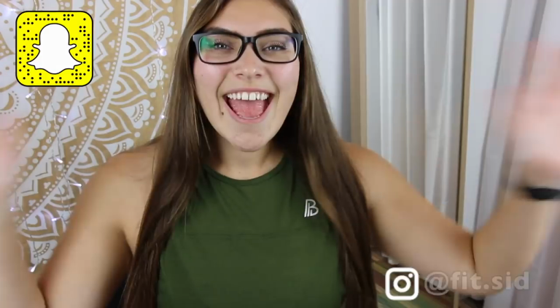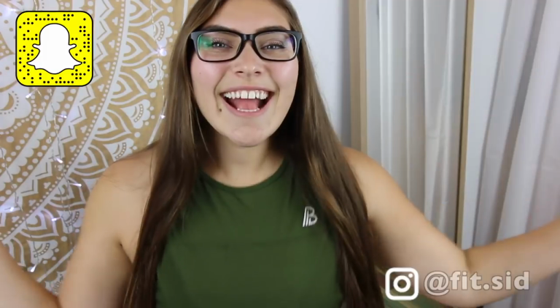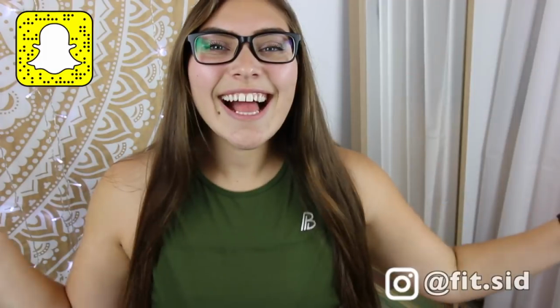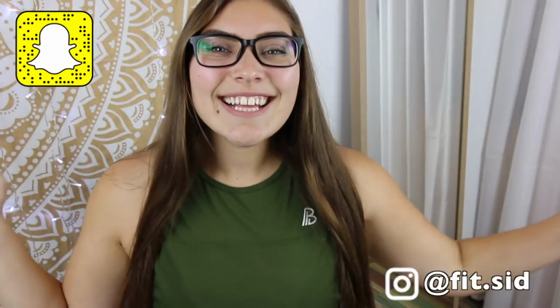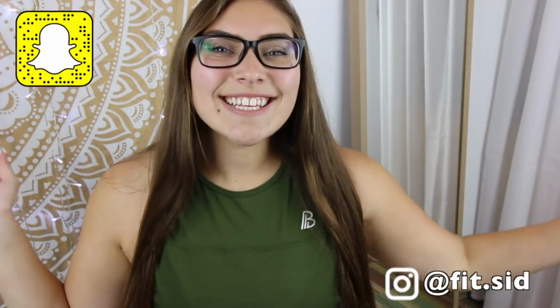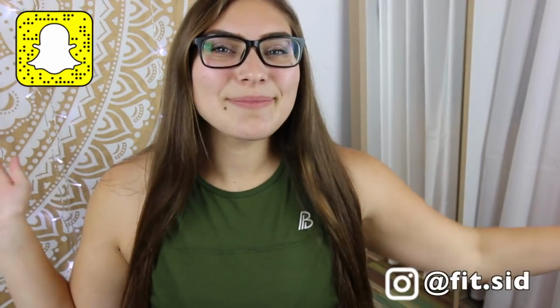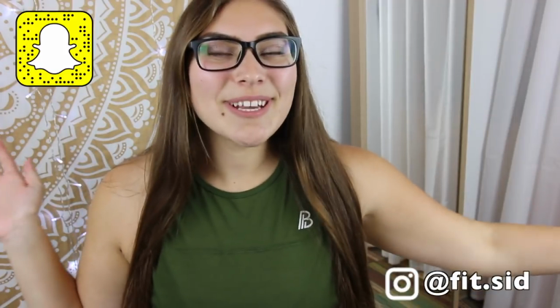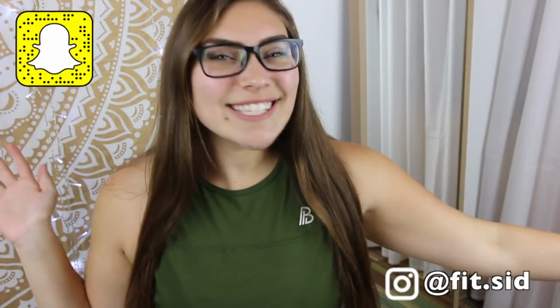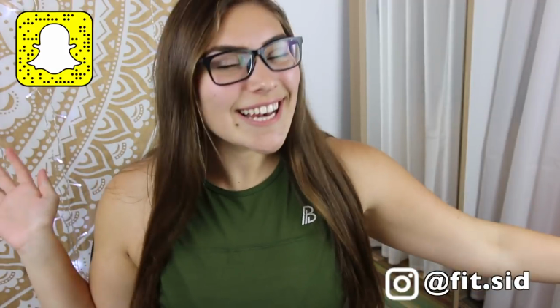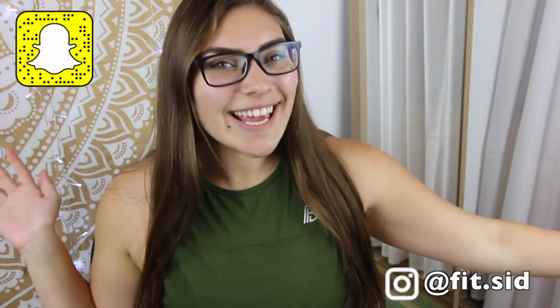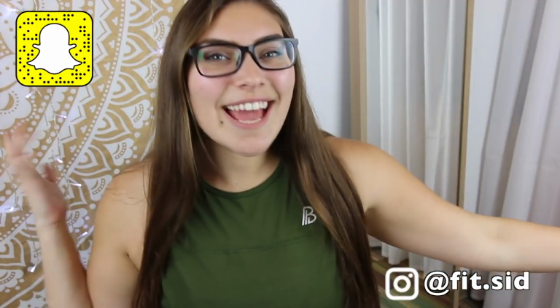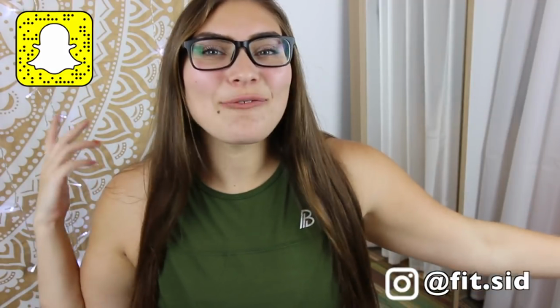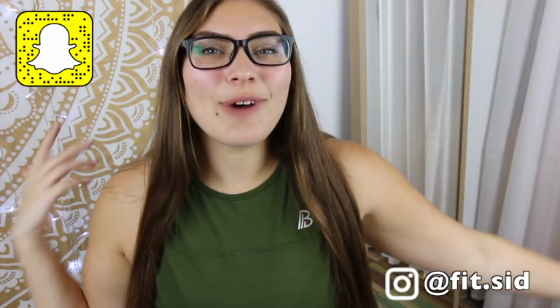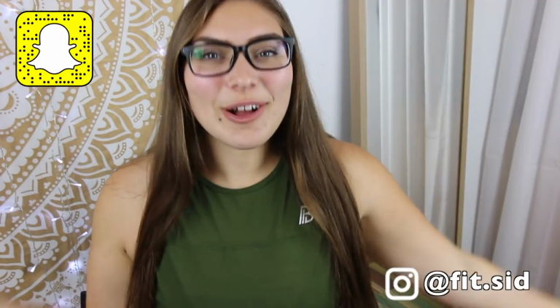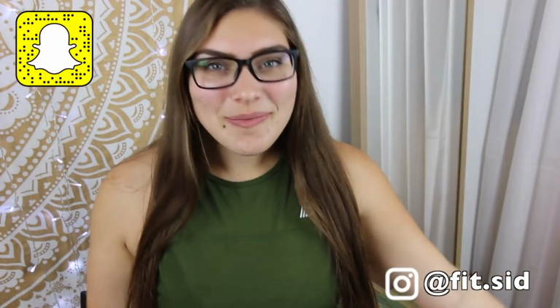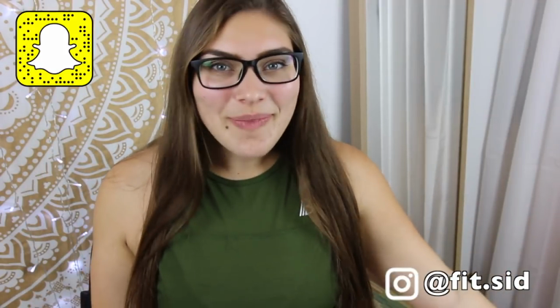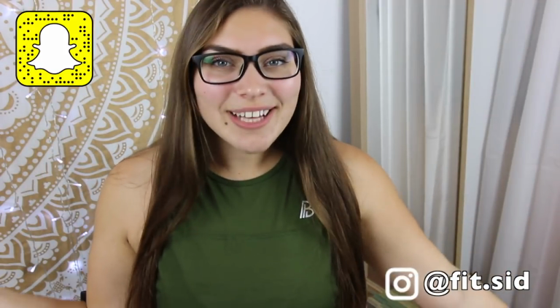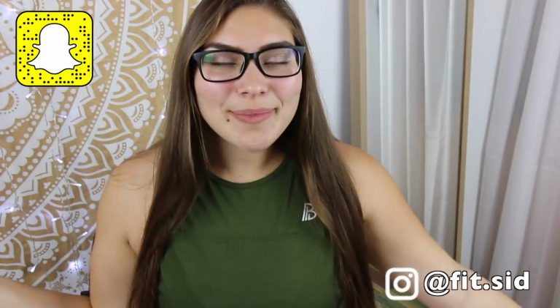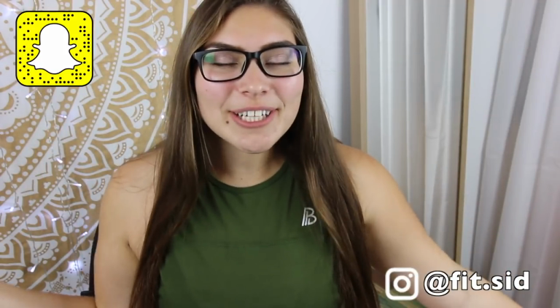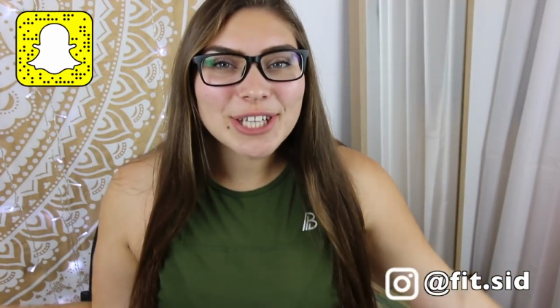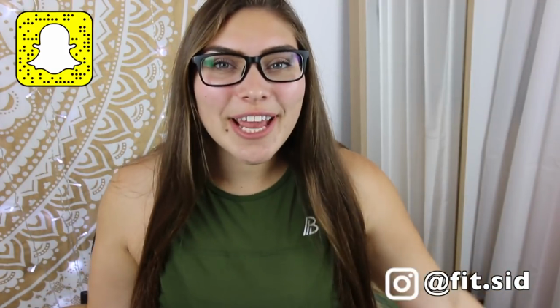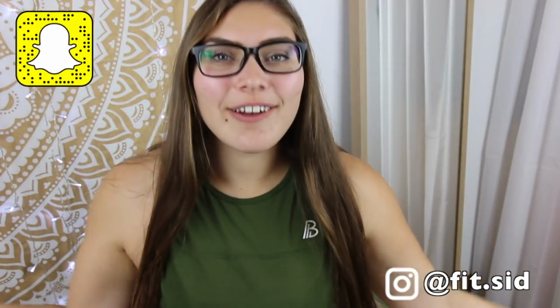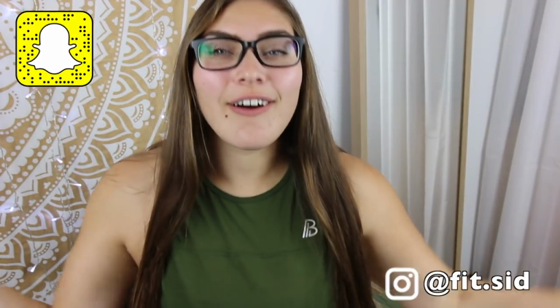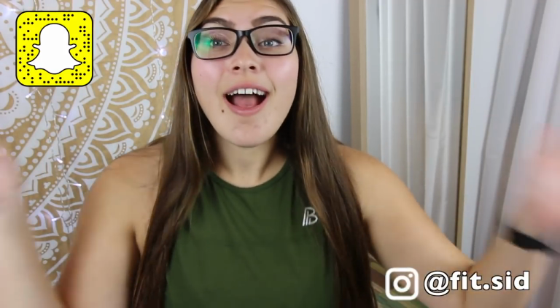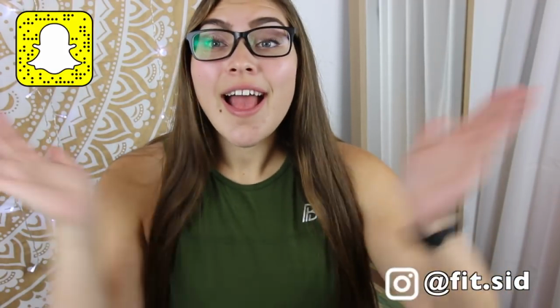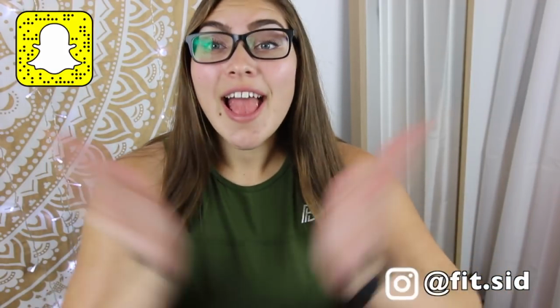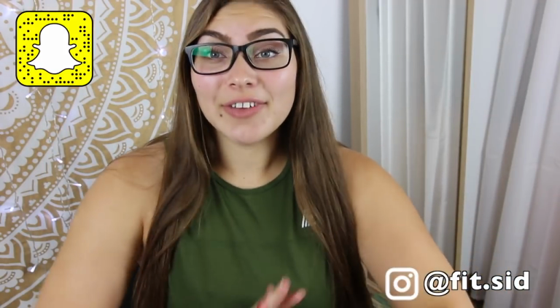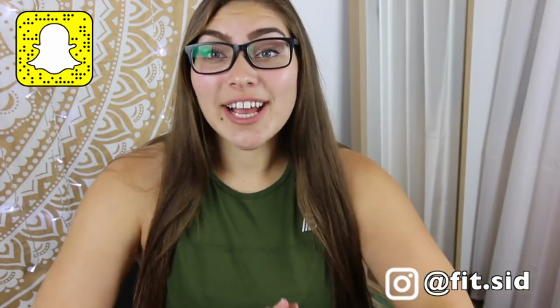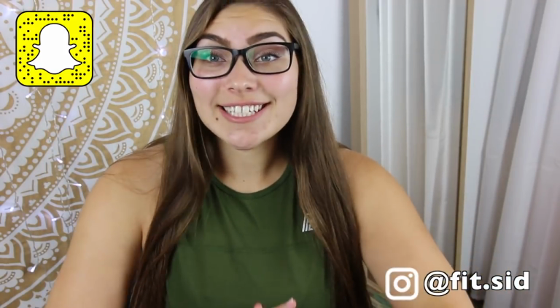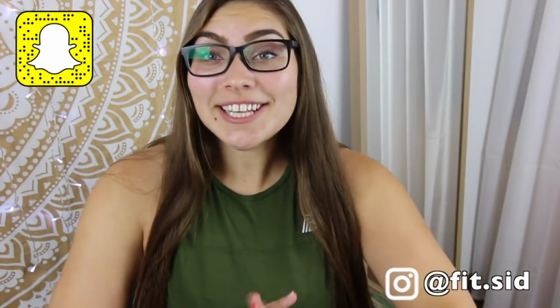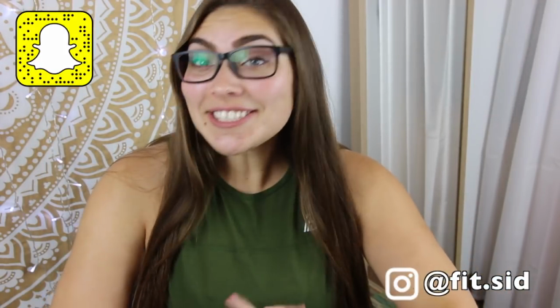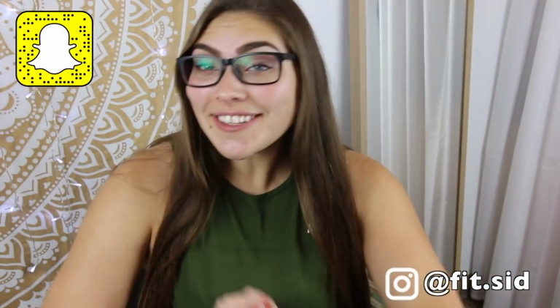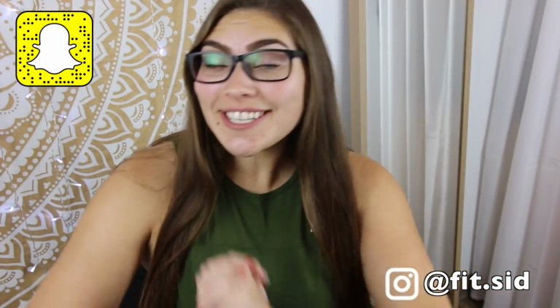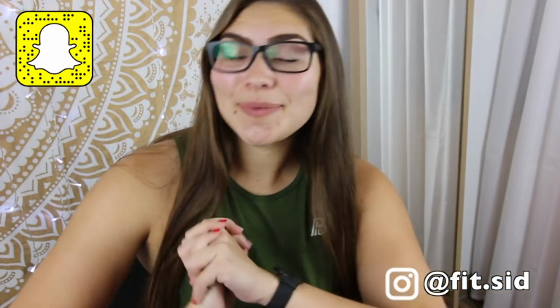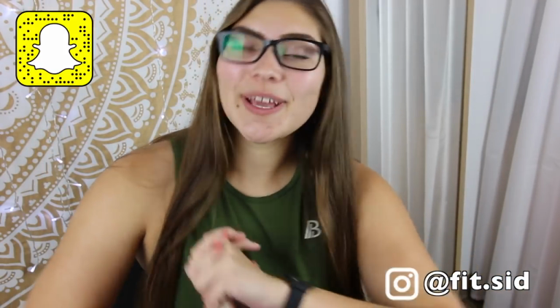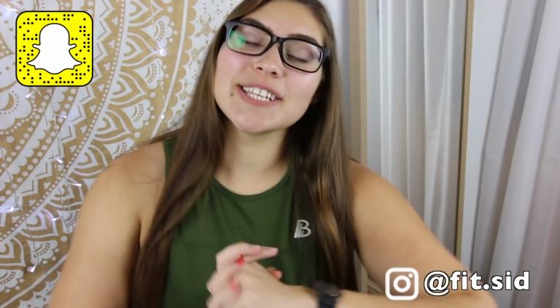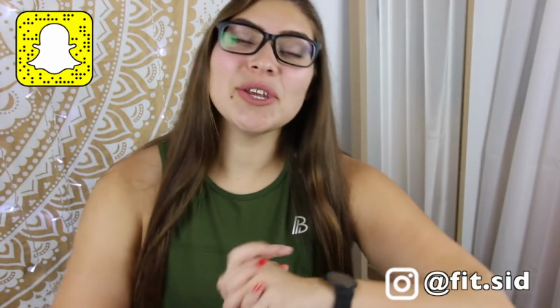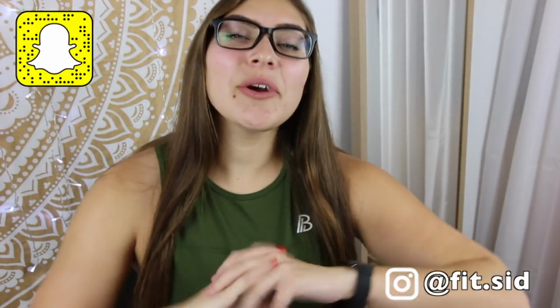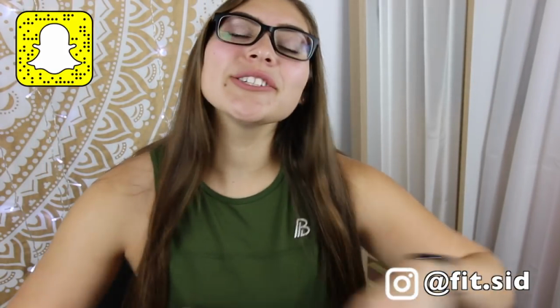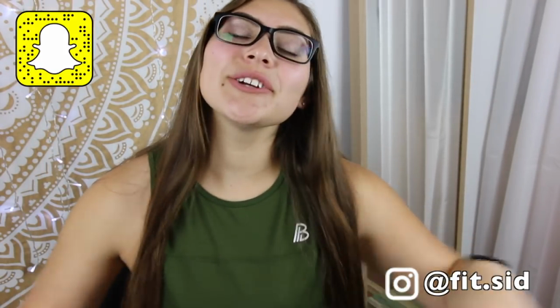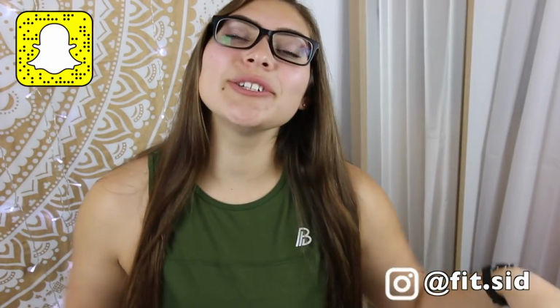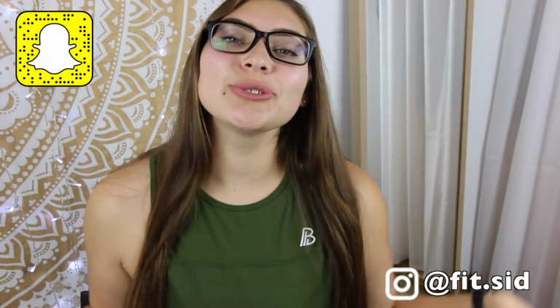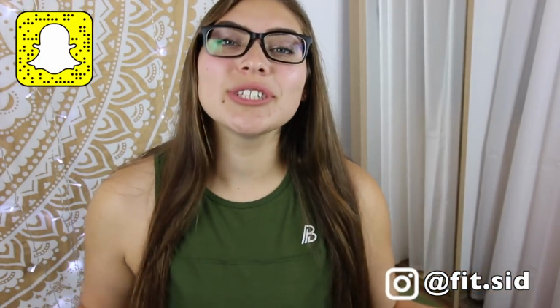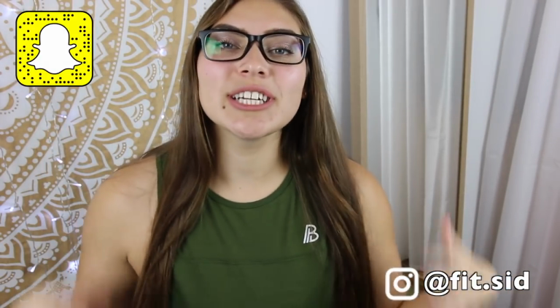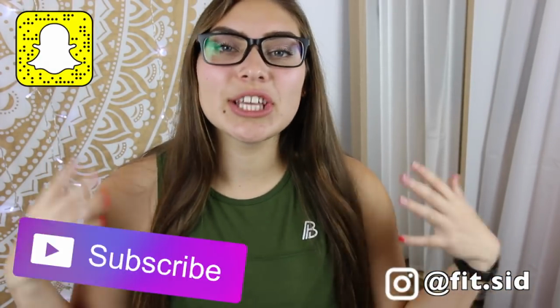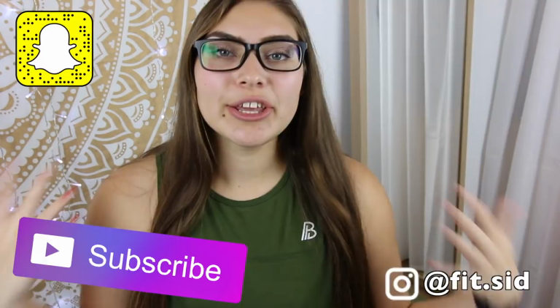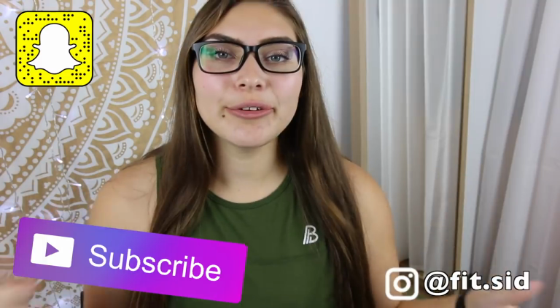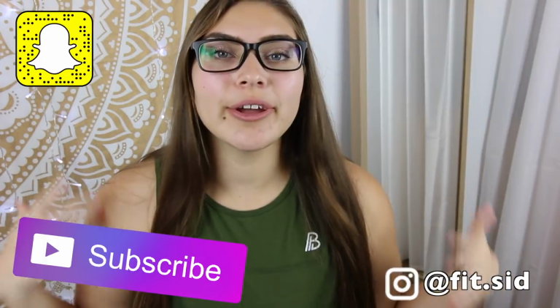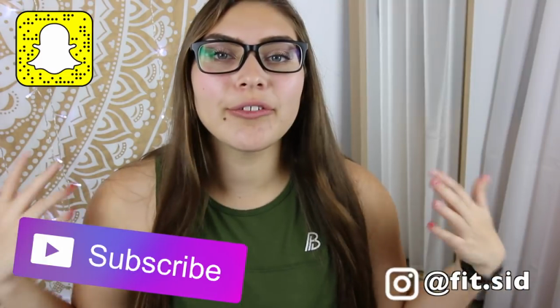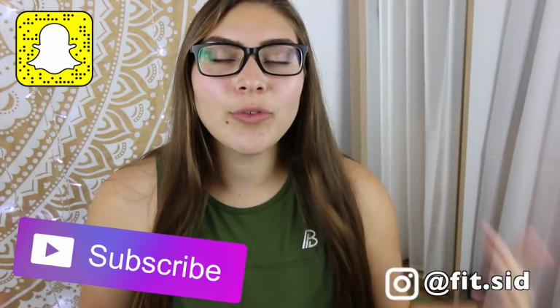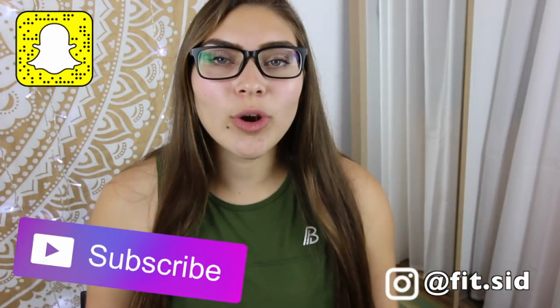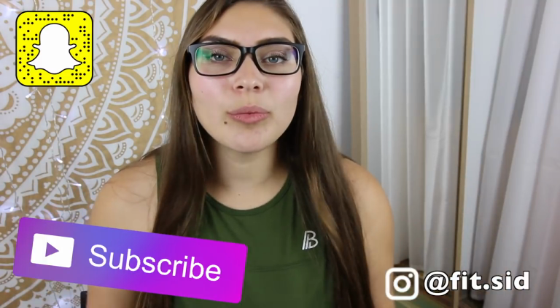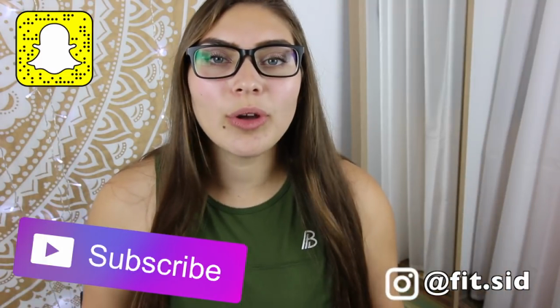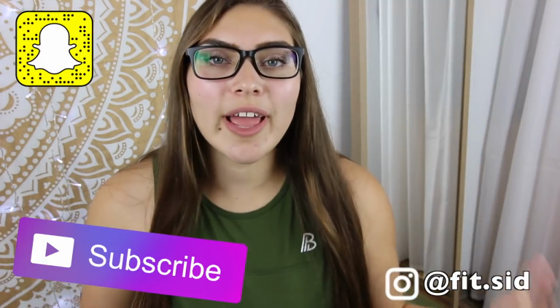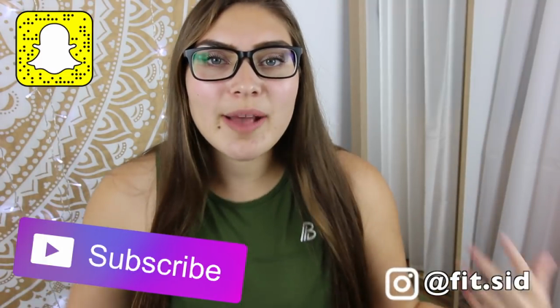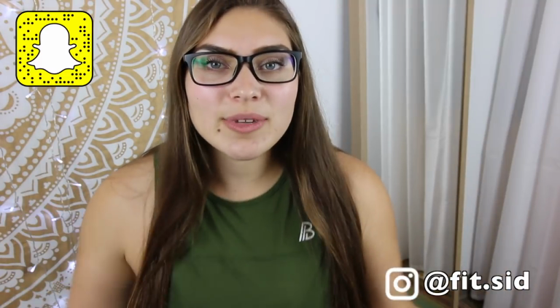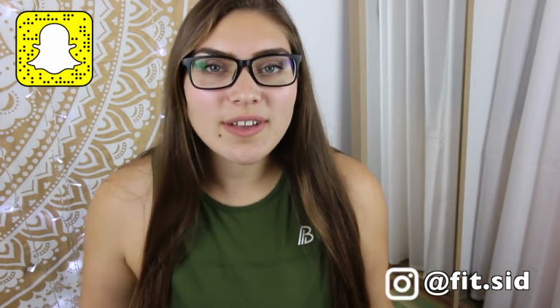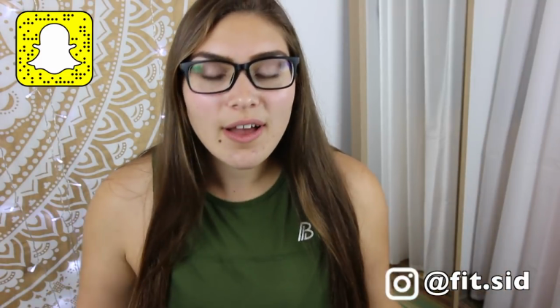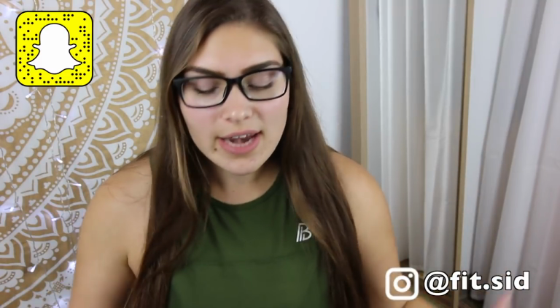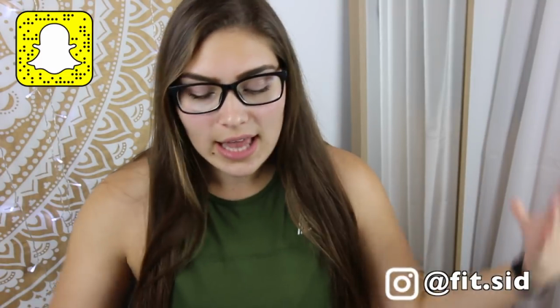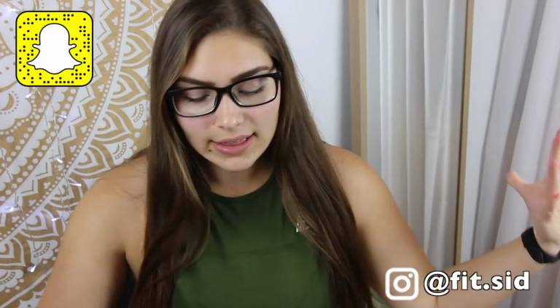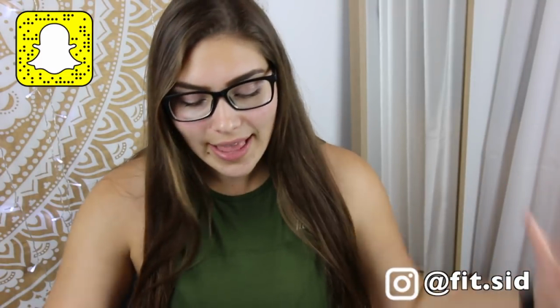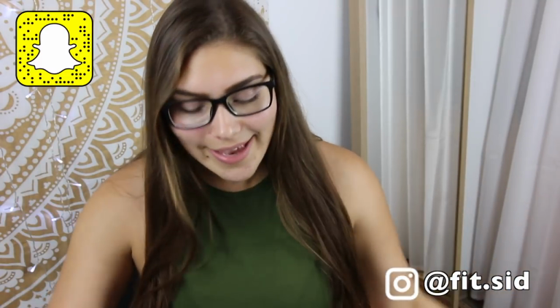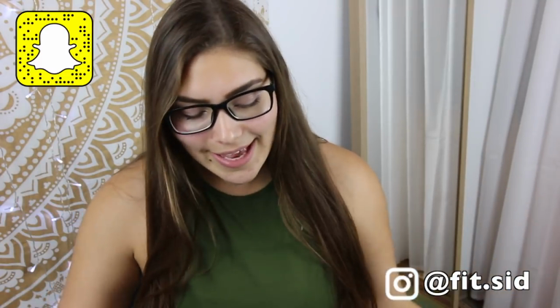Hey guys, it's me Sydney and welcome back to my channel. If you guys clicked on this because you're interested in cute and affordable Amazon leggings, I'm here to tell you guys all about these.